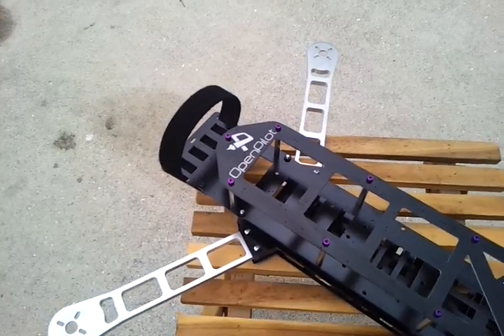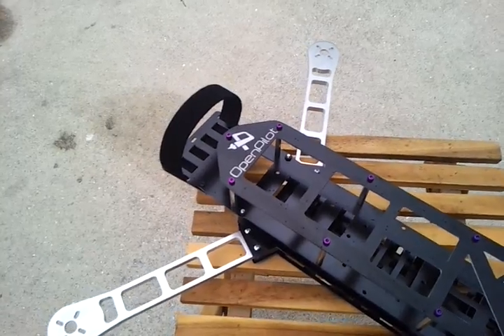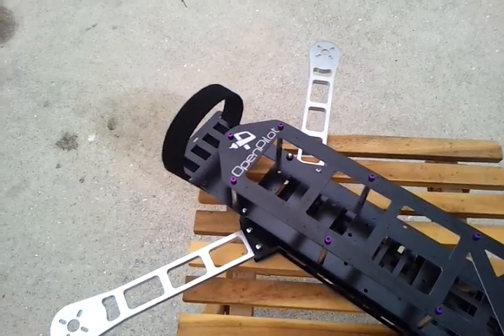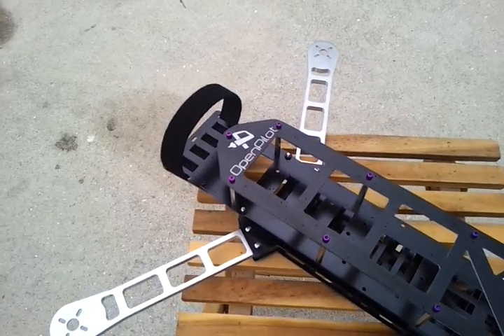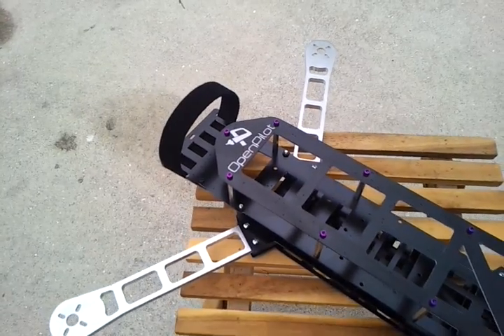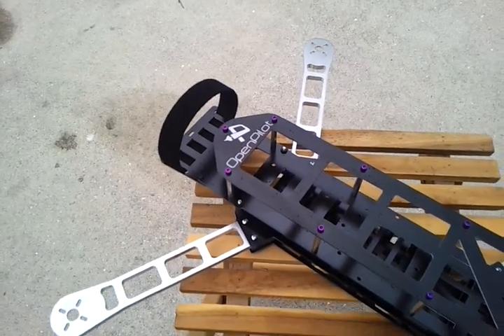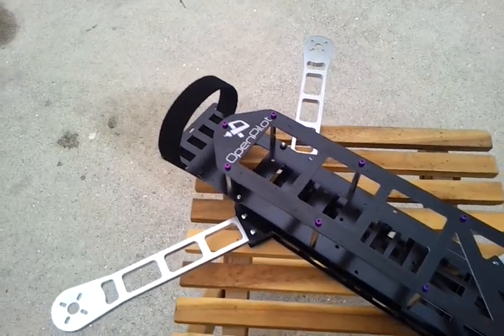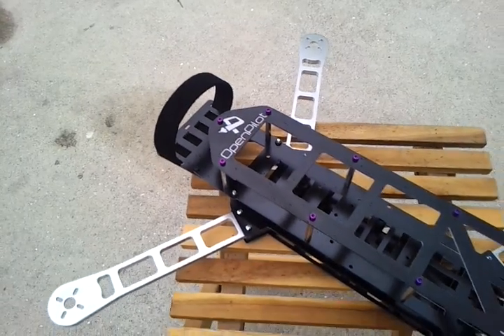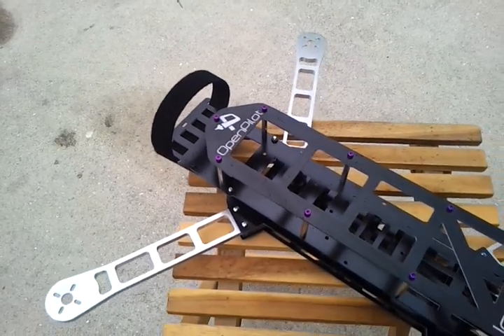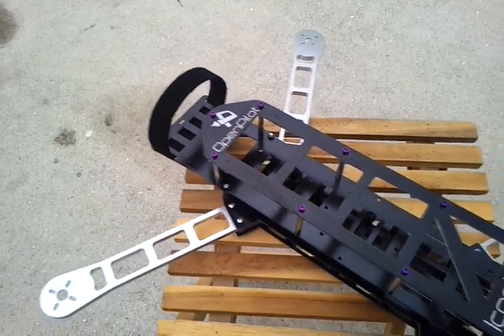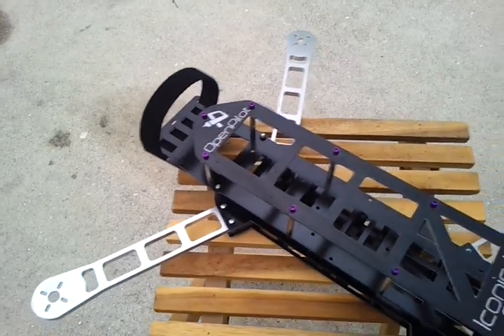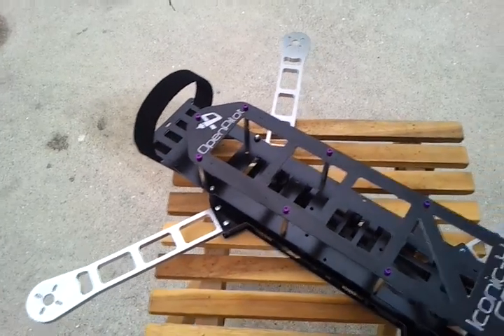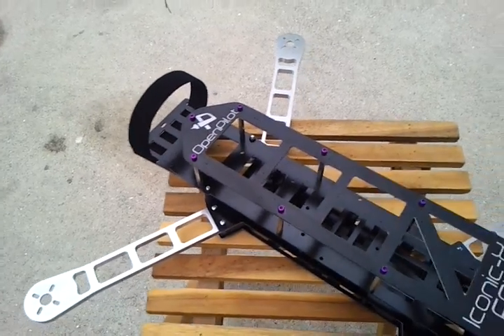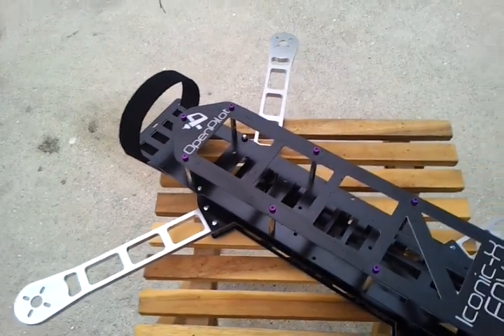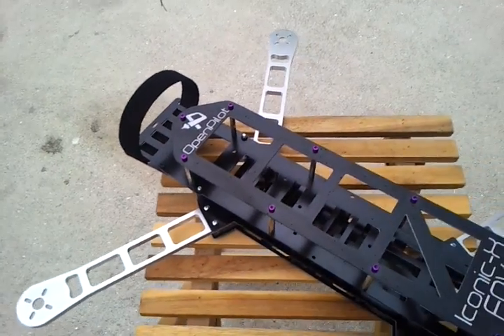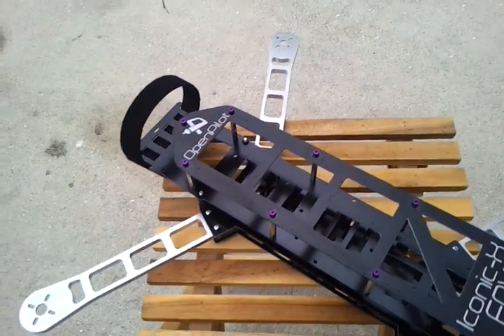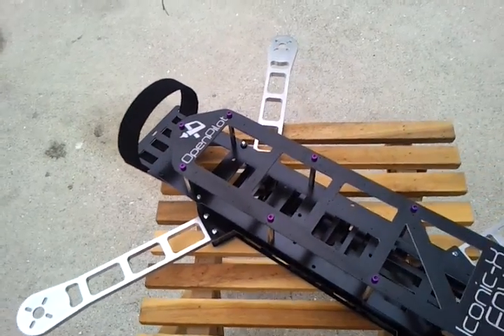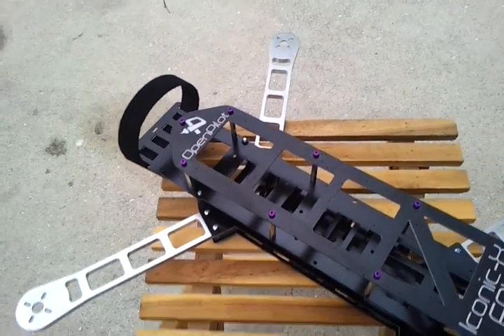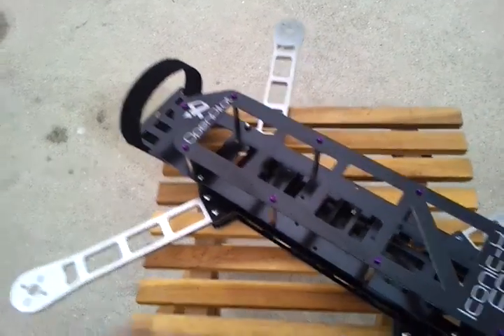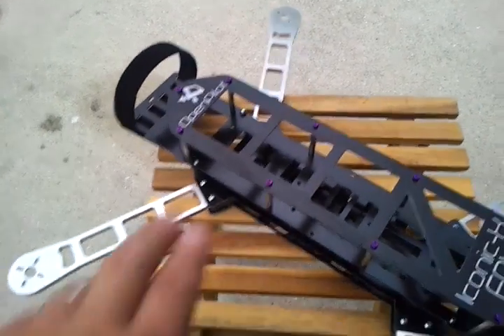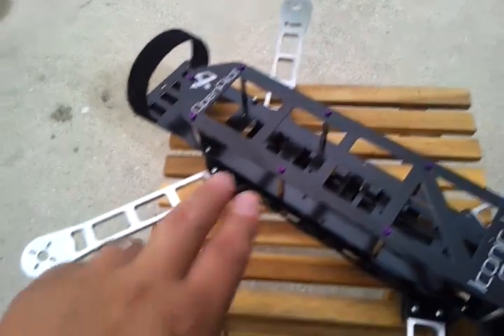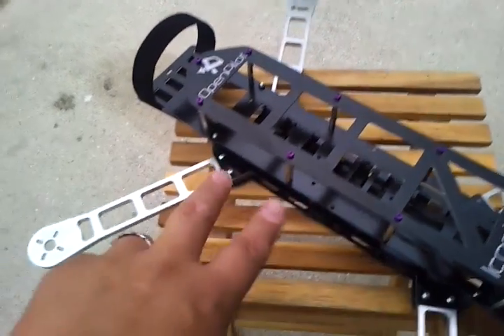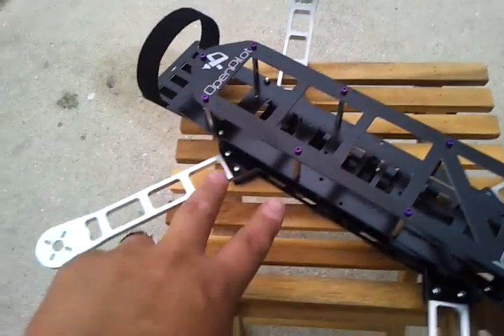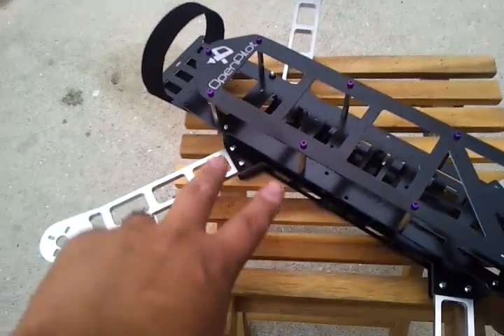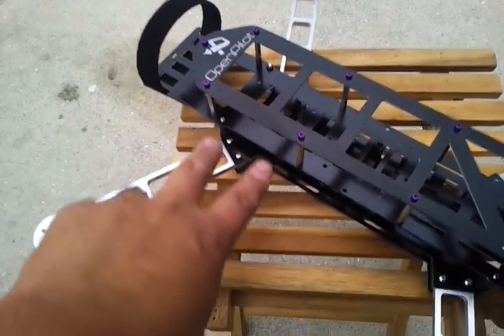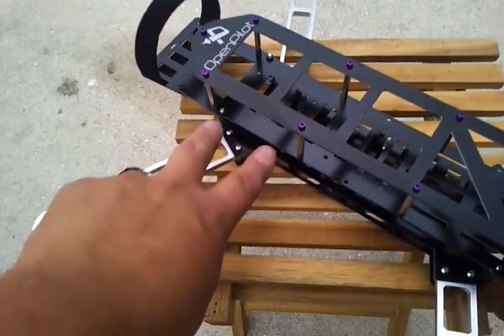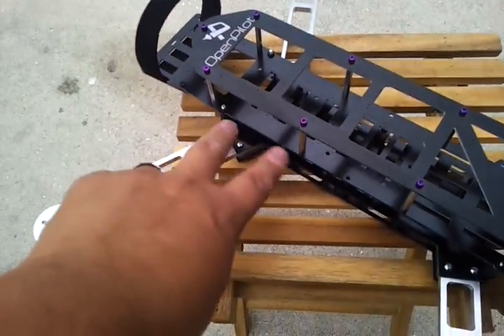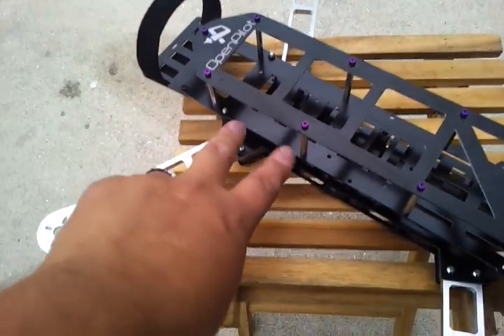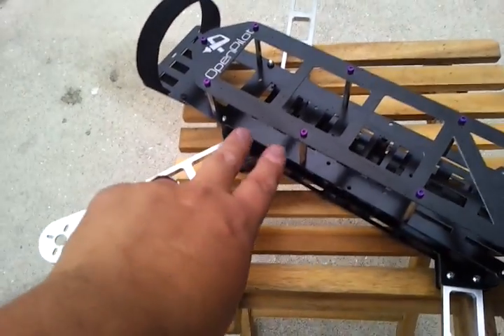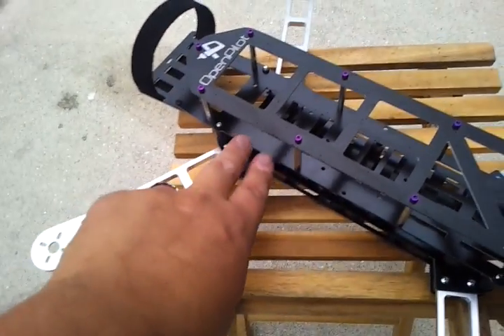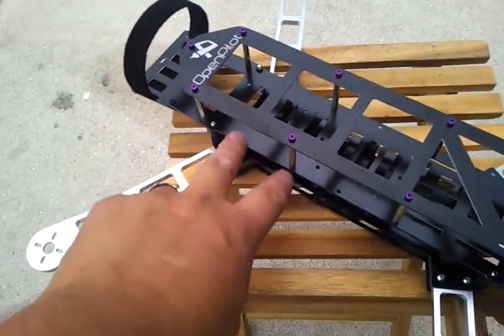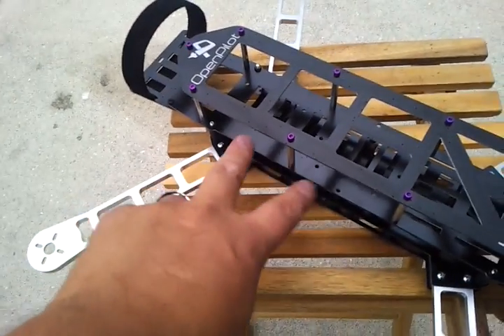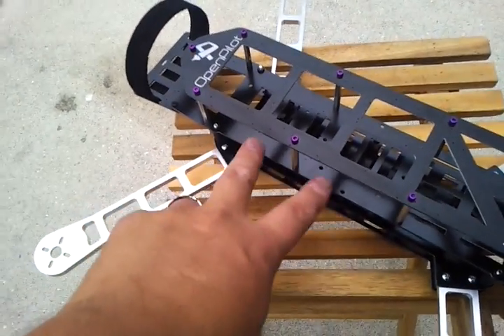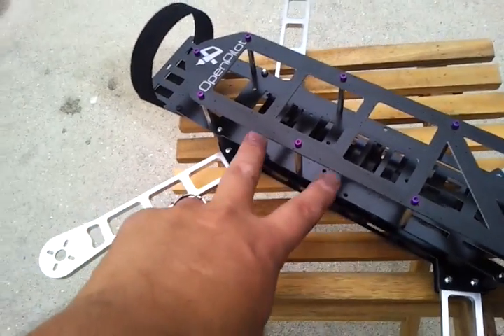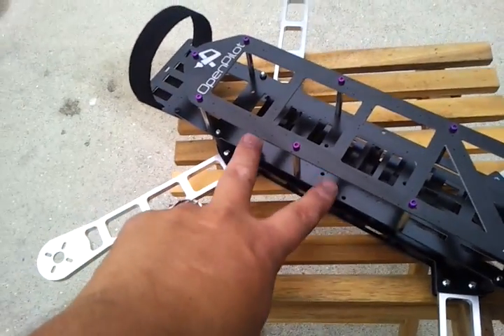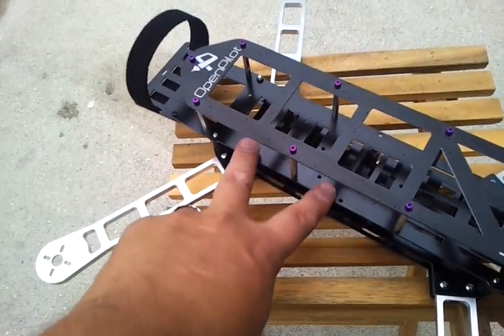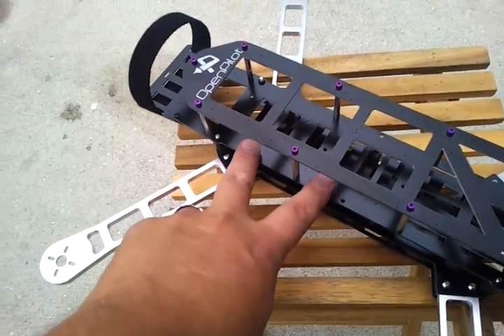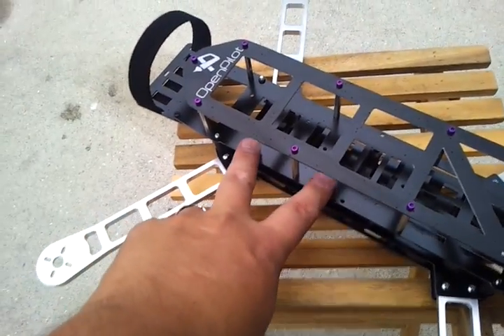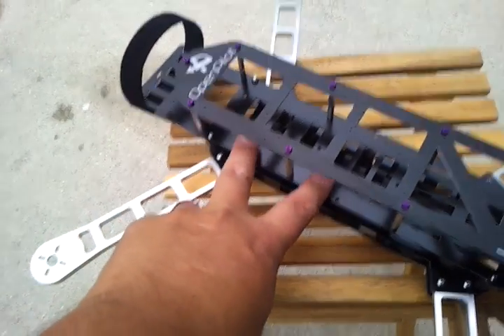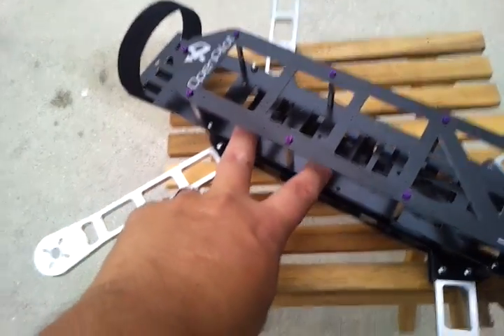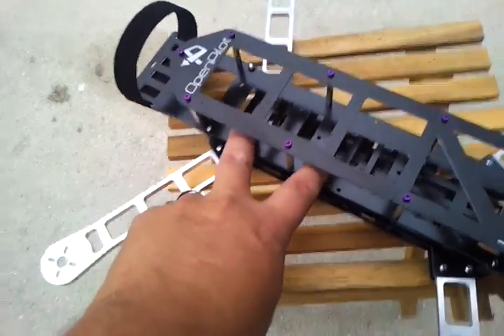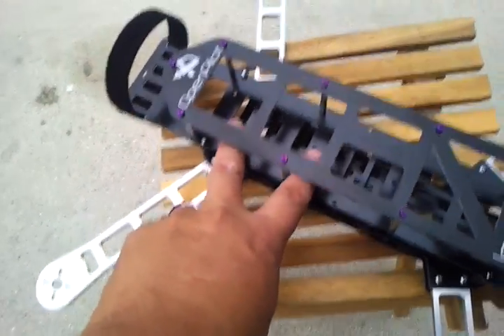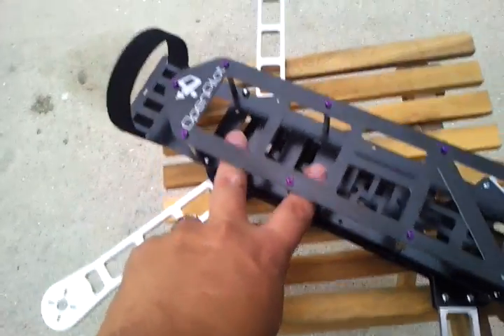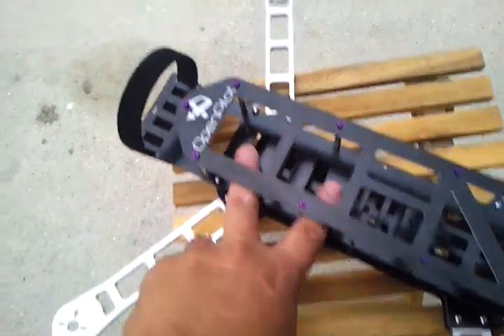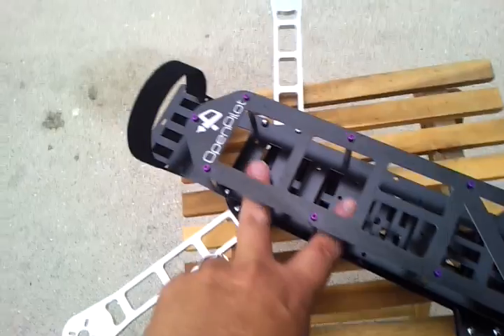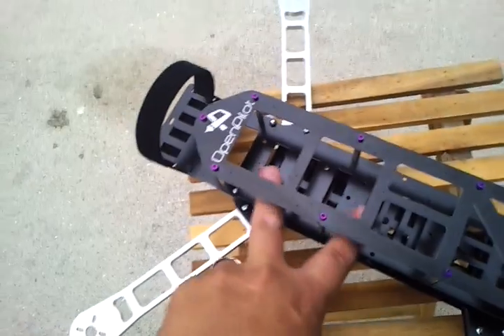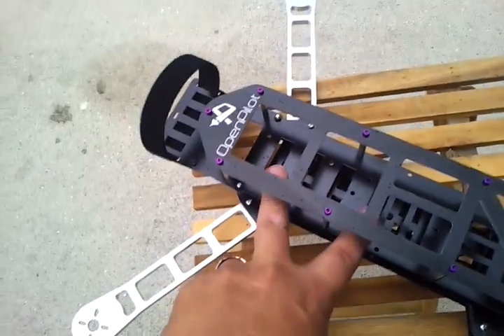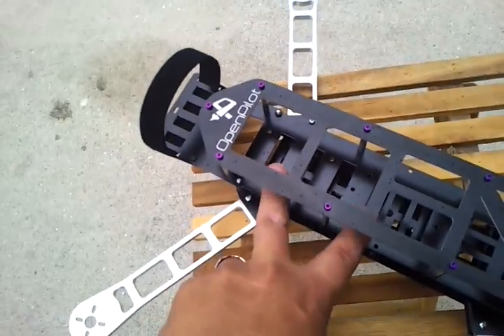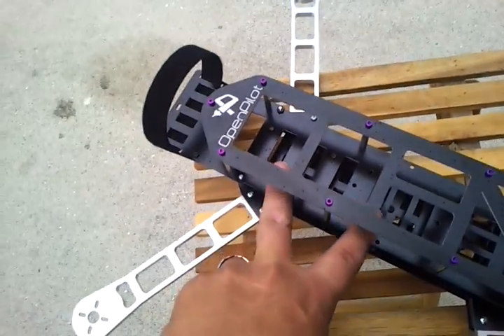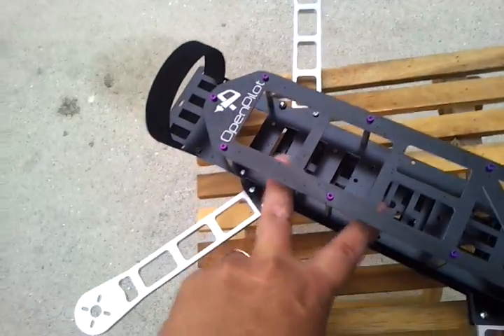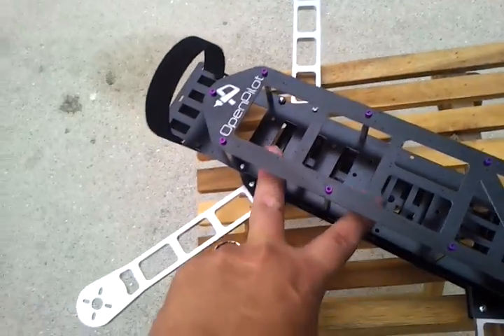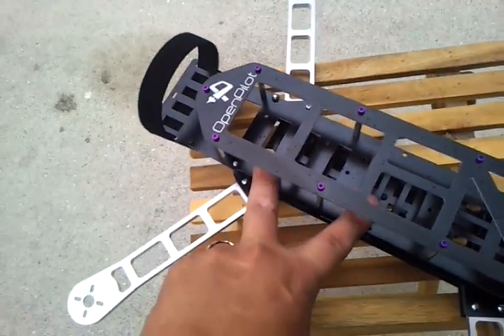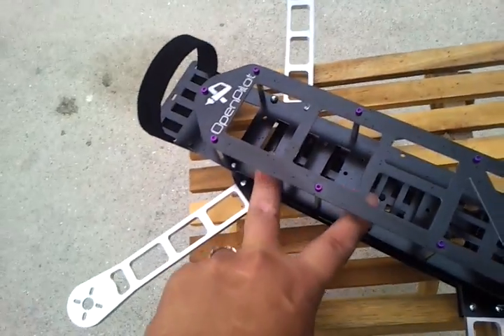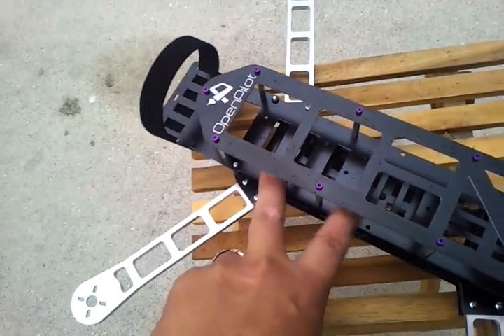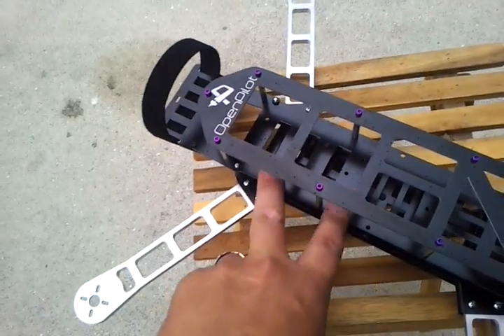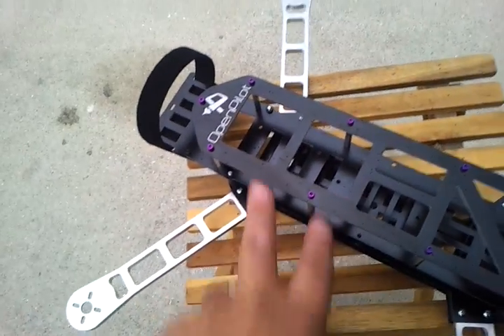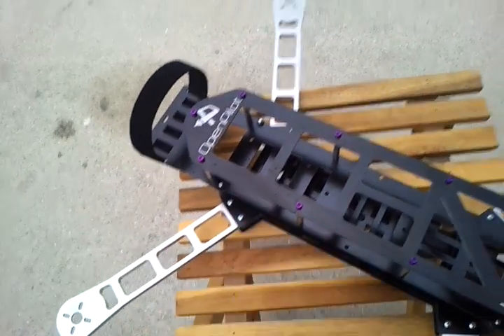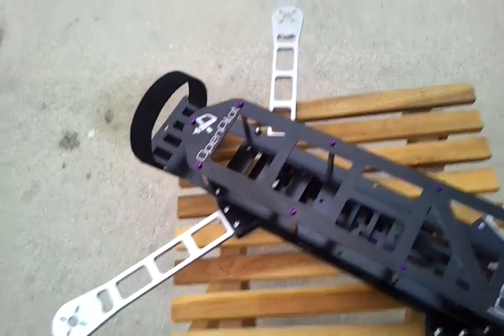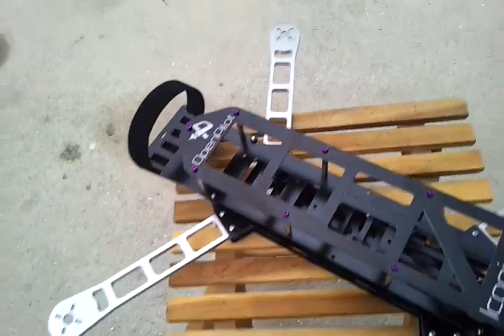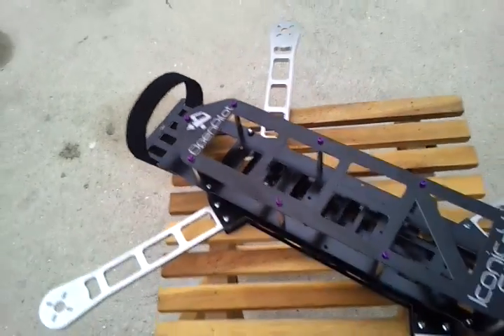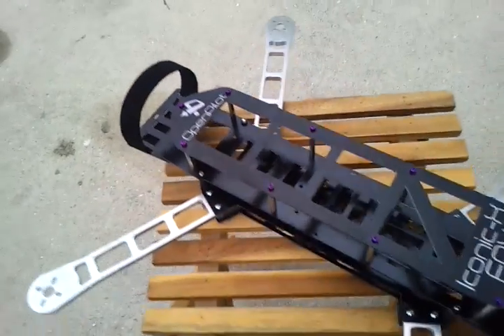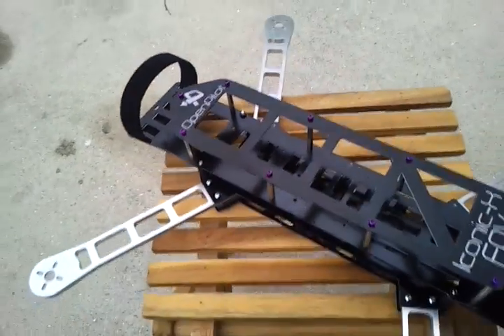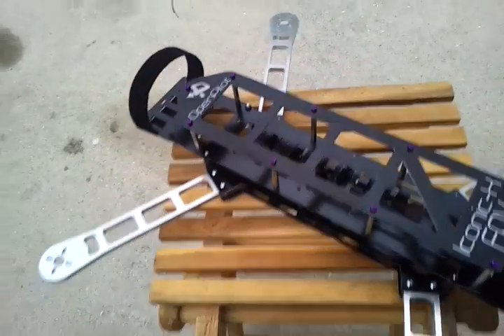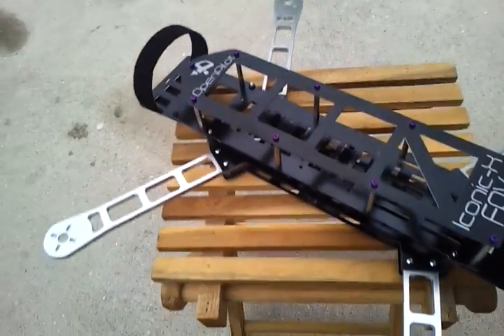It's designed around Open Pilot, so you got your two mounting patterns for Open Pilot — OSD, REVO, whatever.